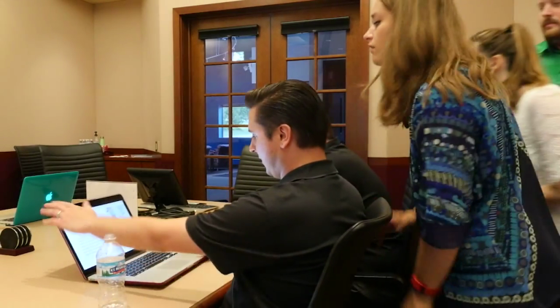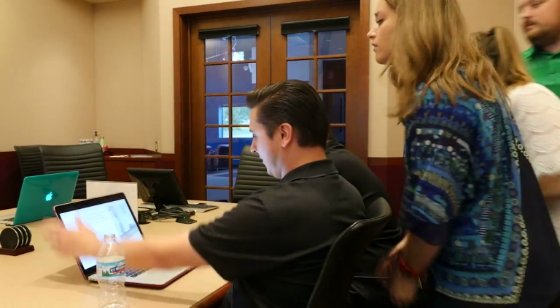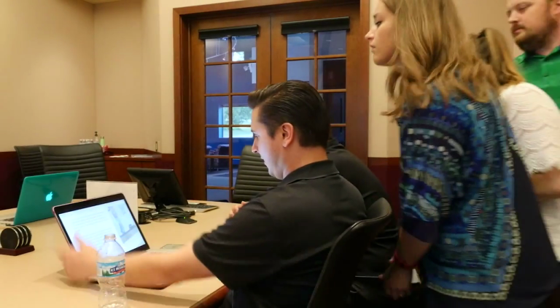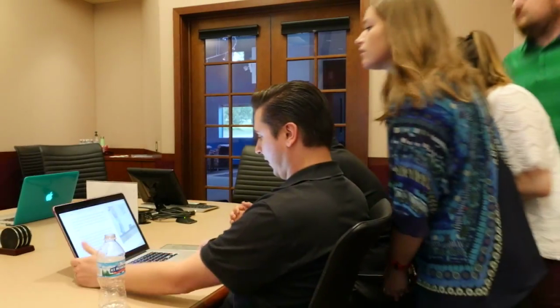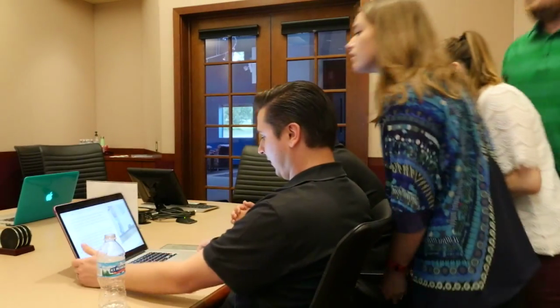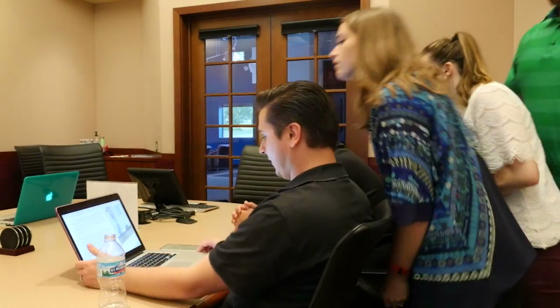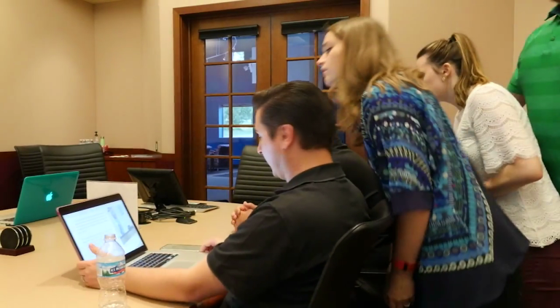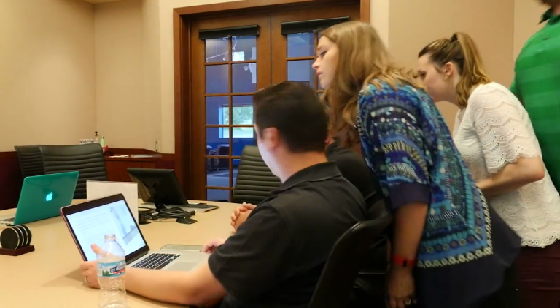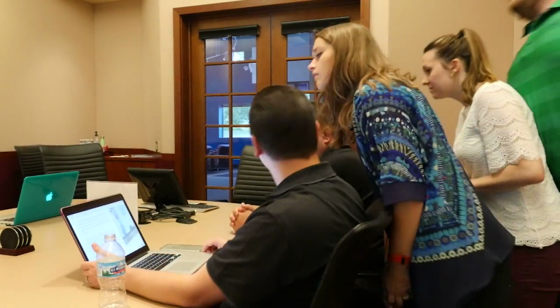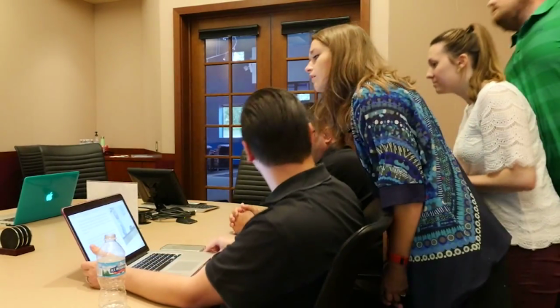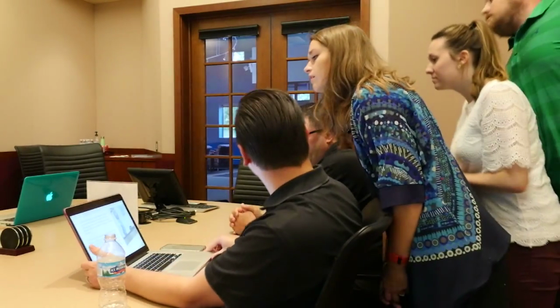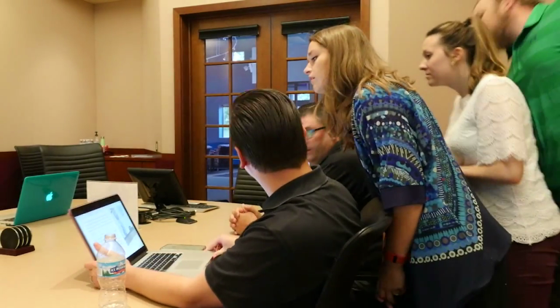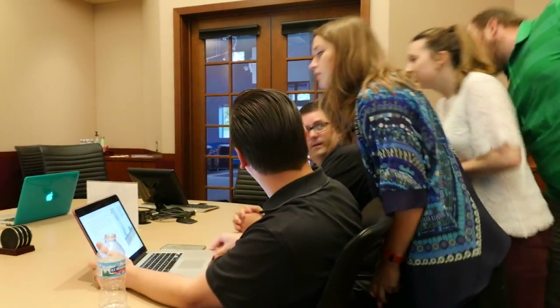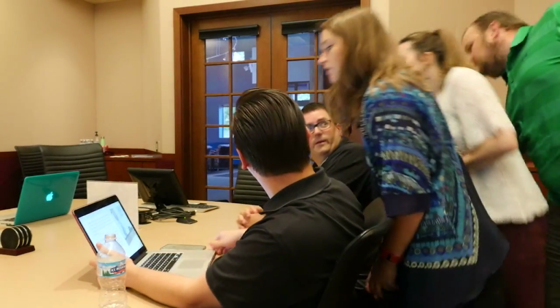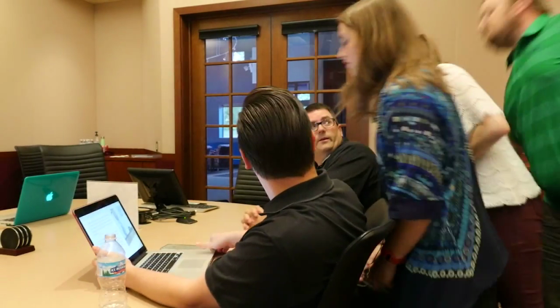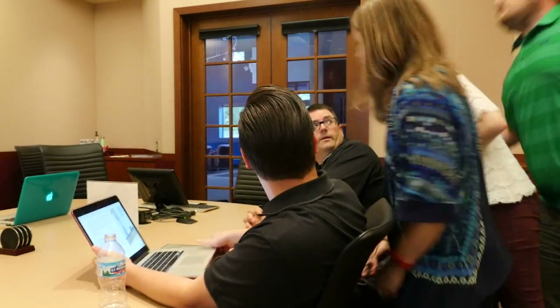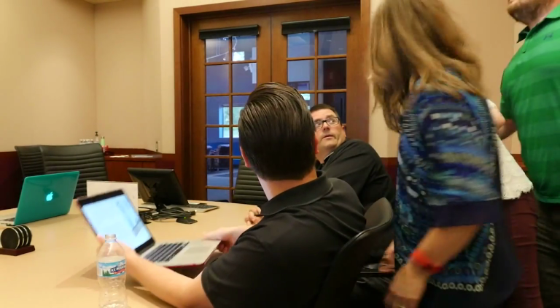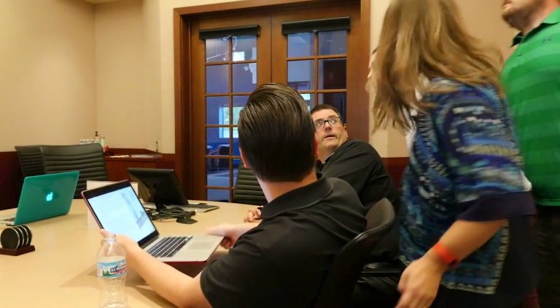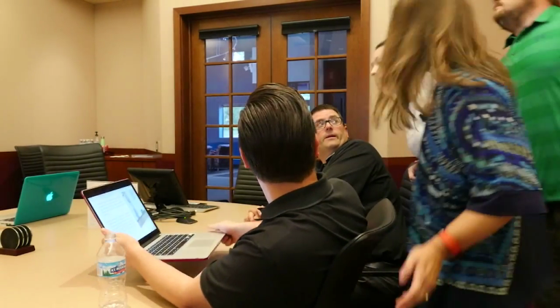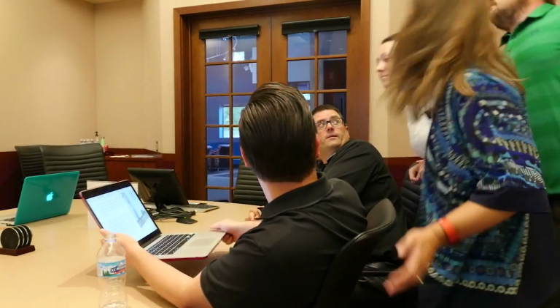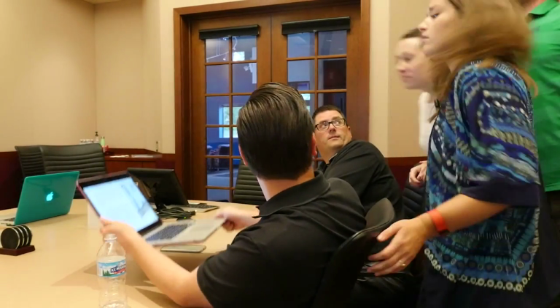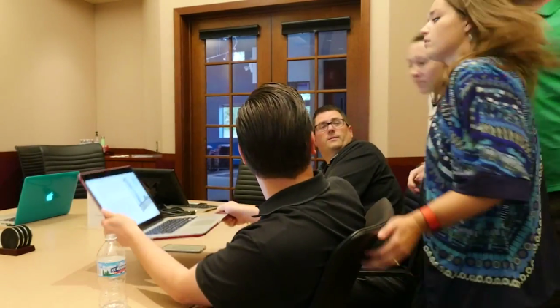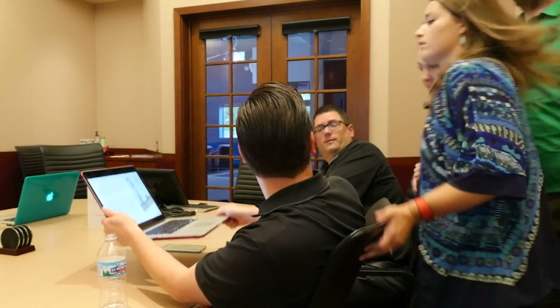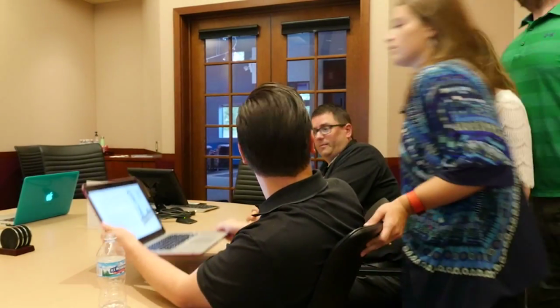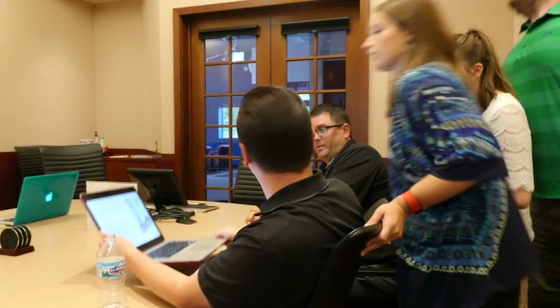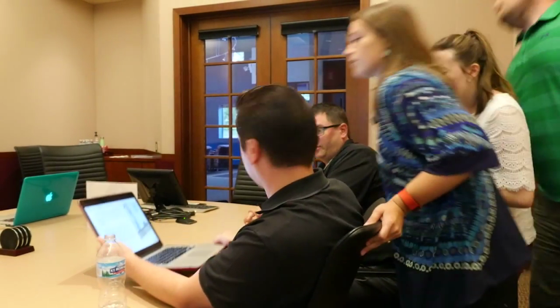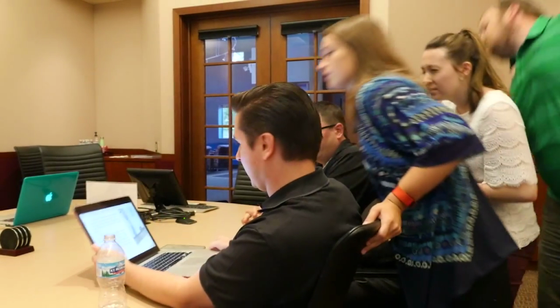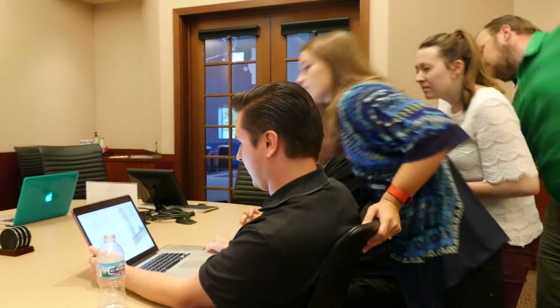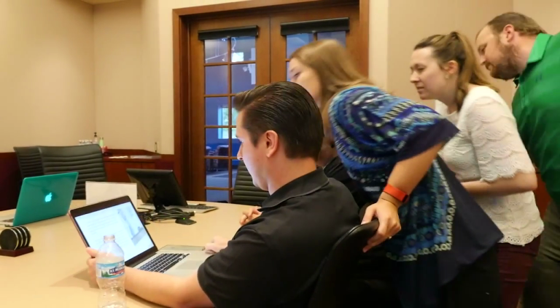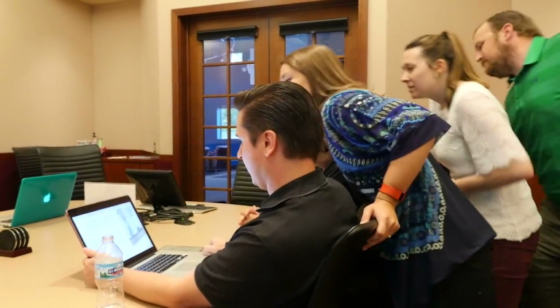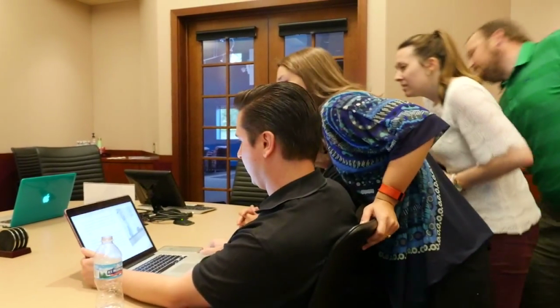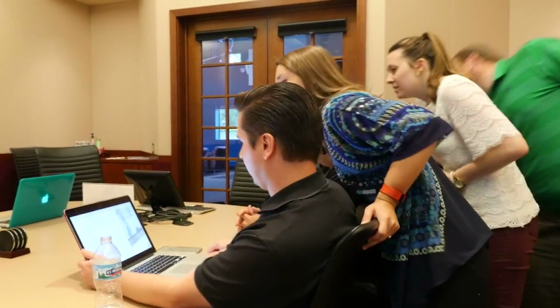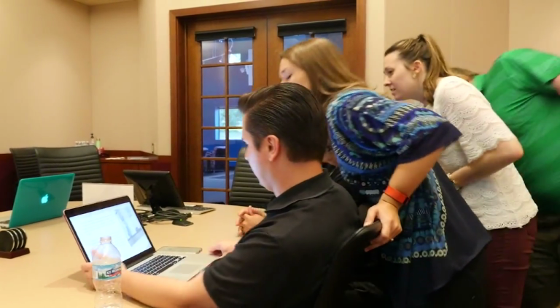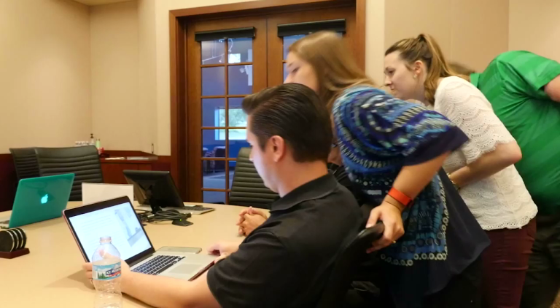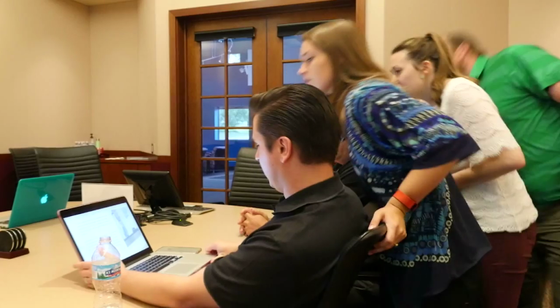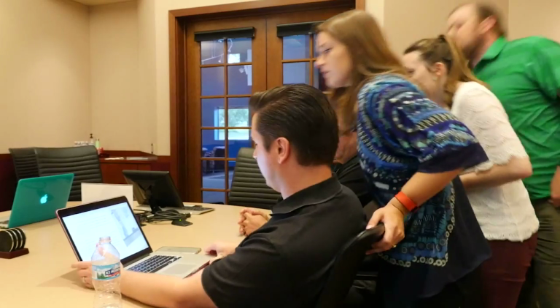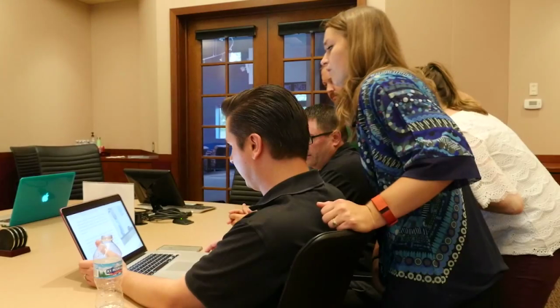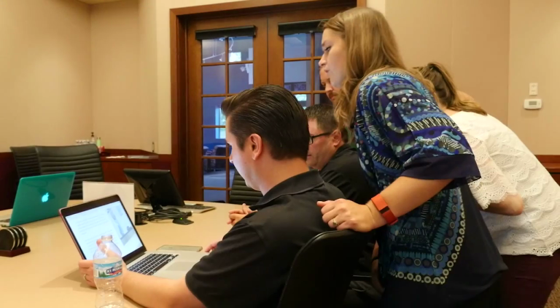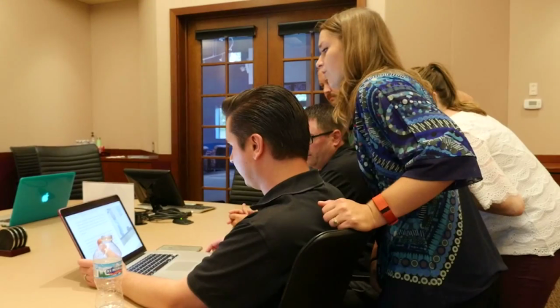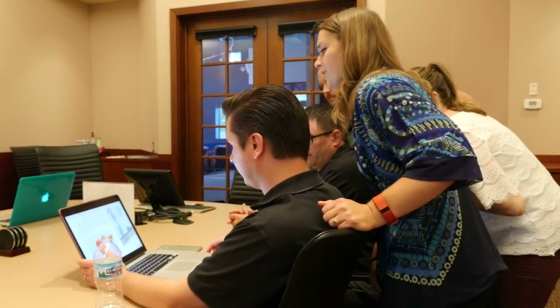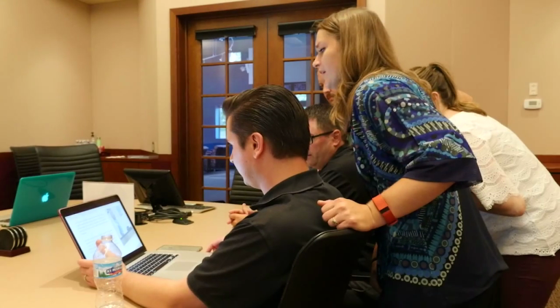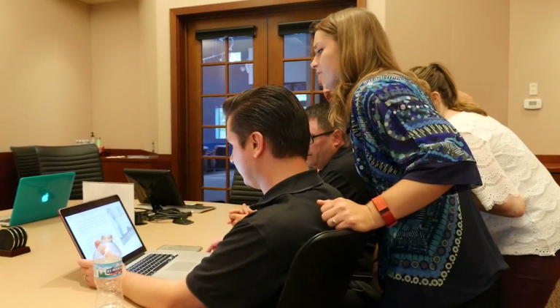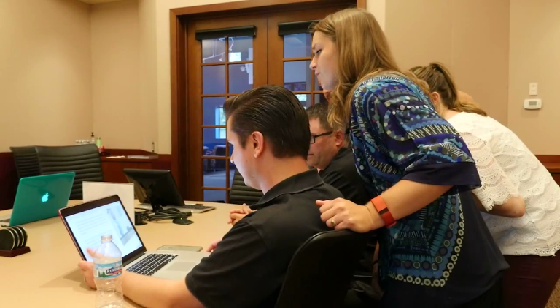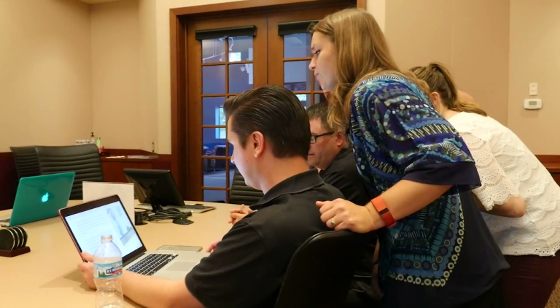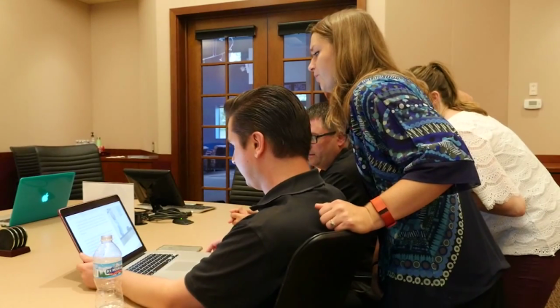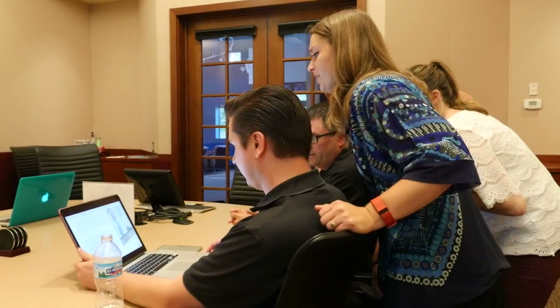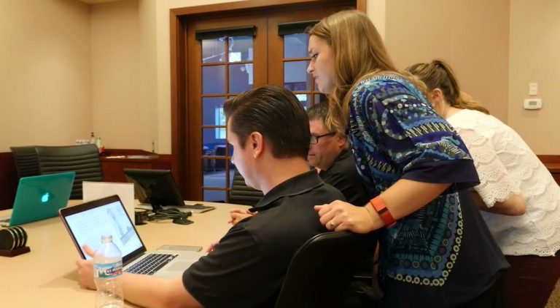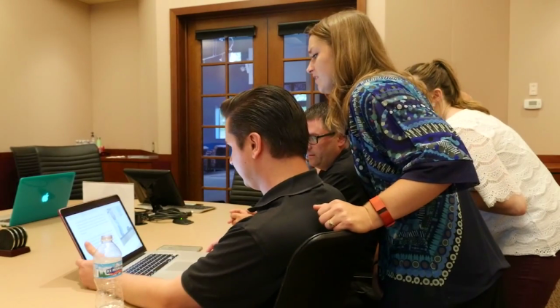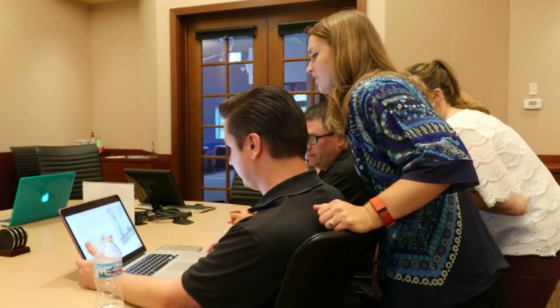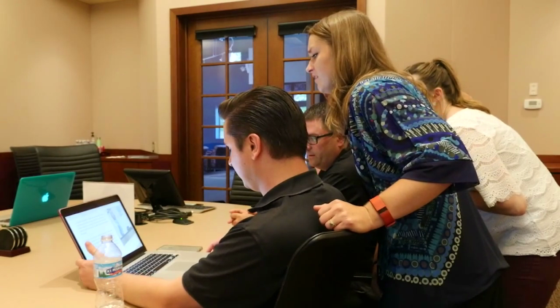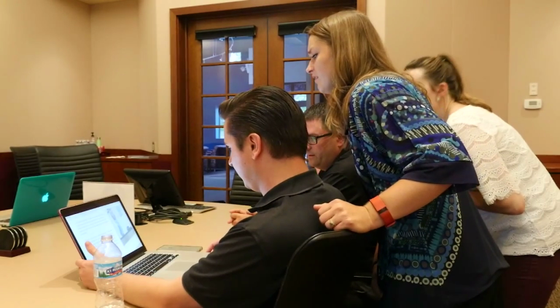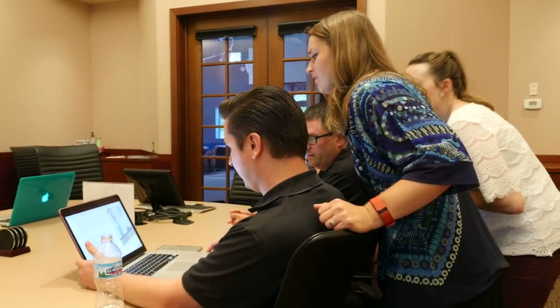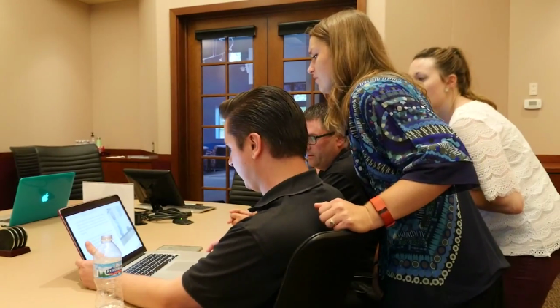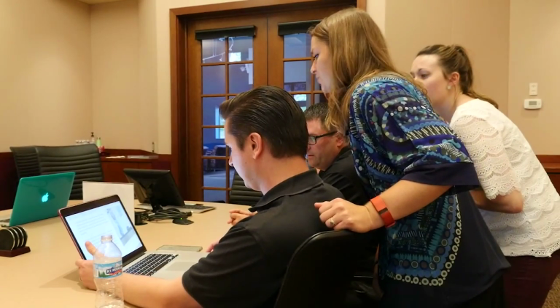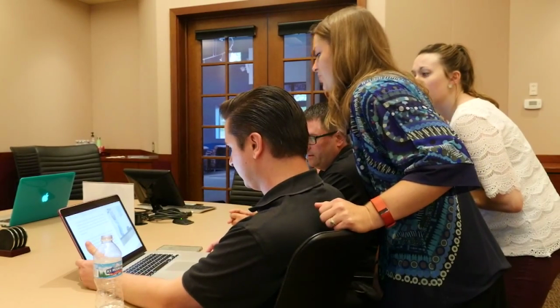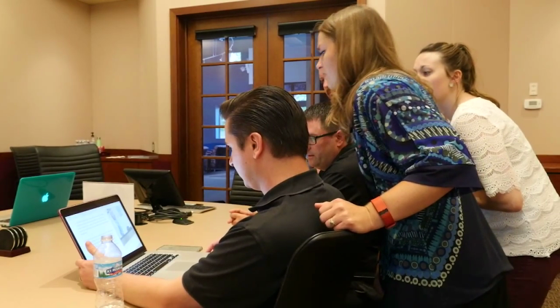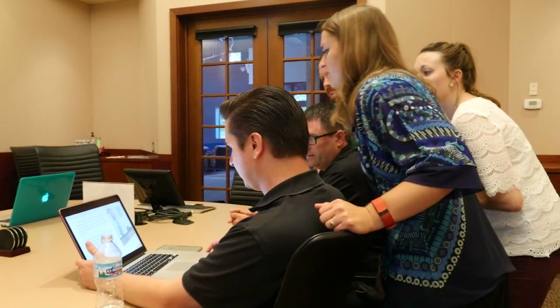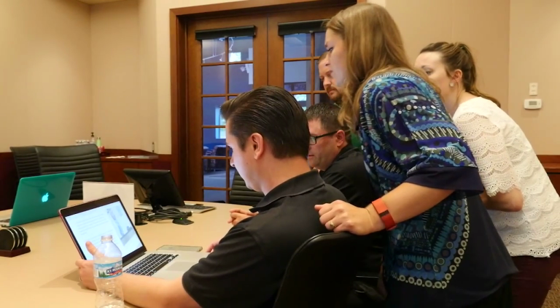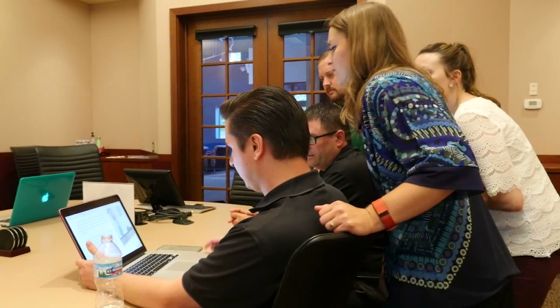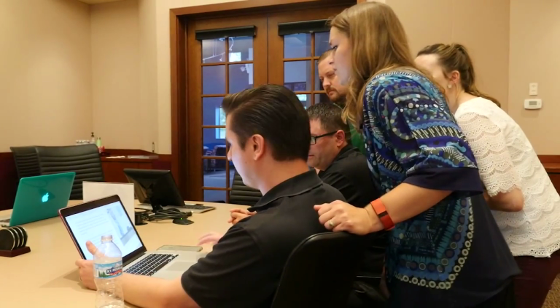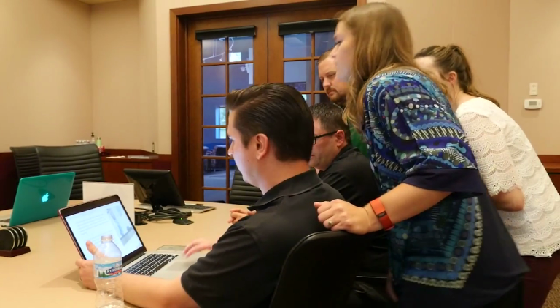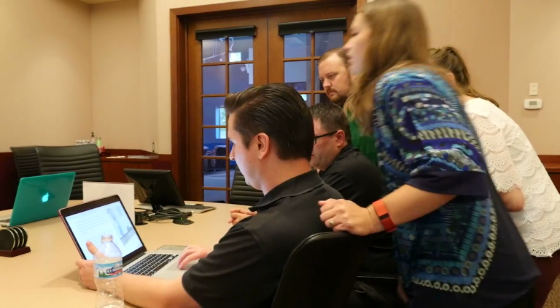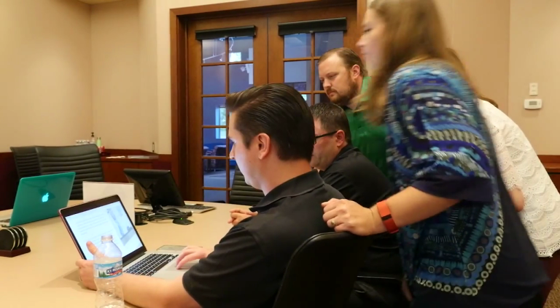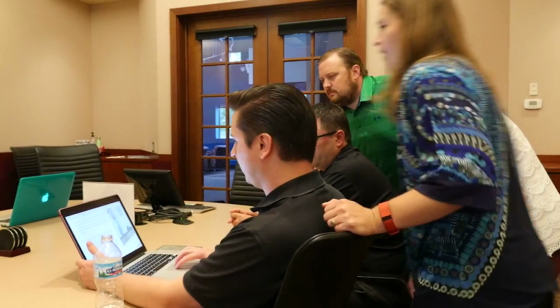Hey, can everybody see this okay? Alright, you can move. You see that? Alright, from what we can see, it looks pretty good. Let's look at mine.